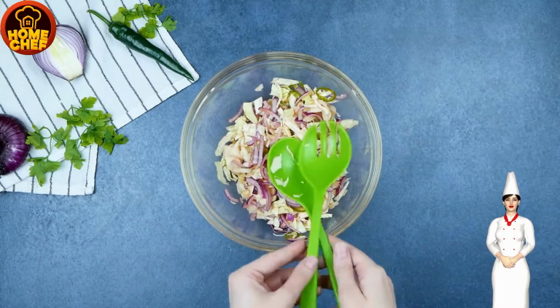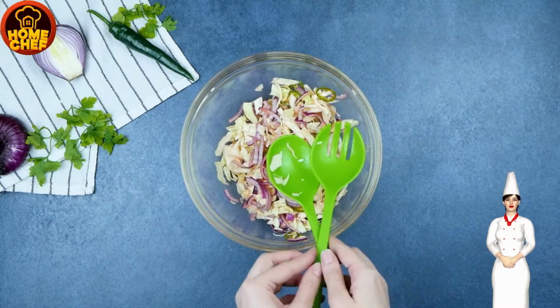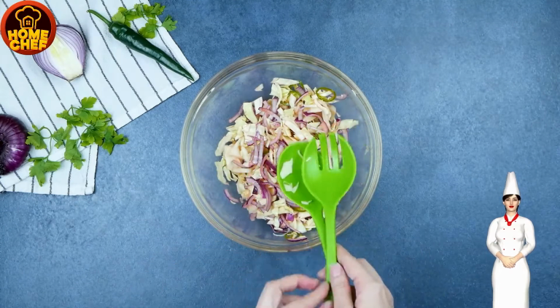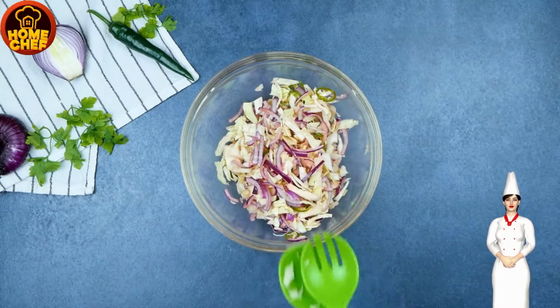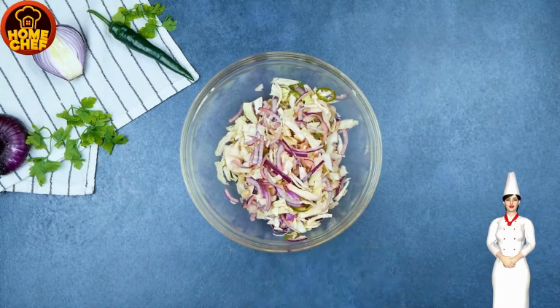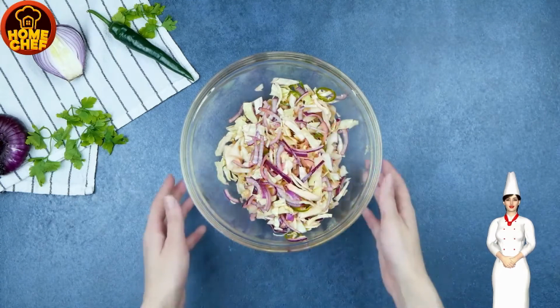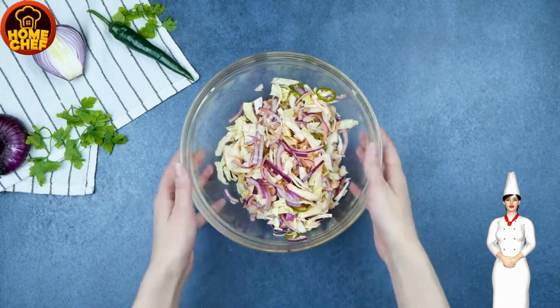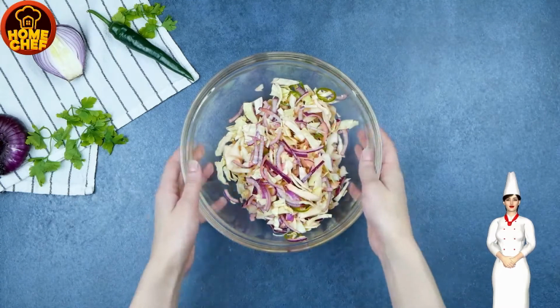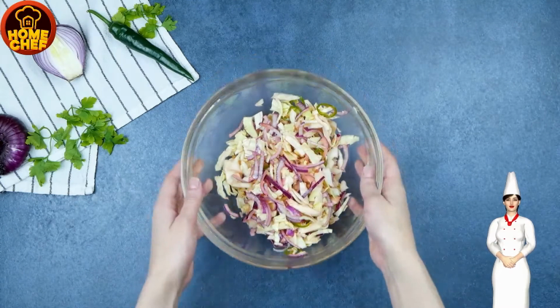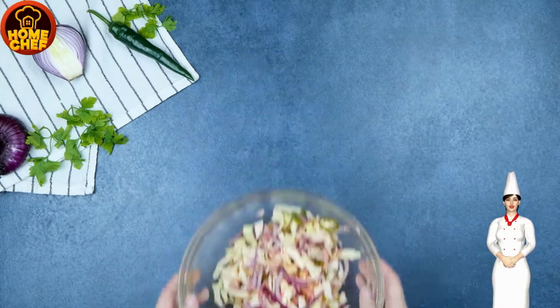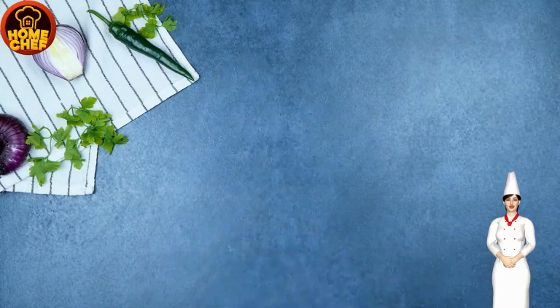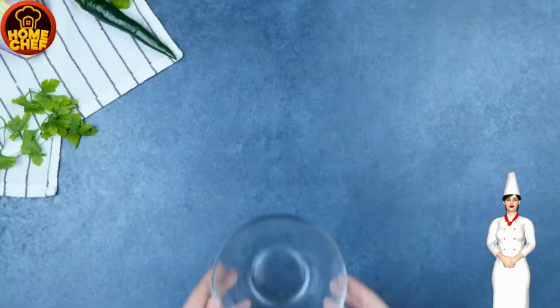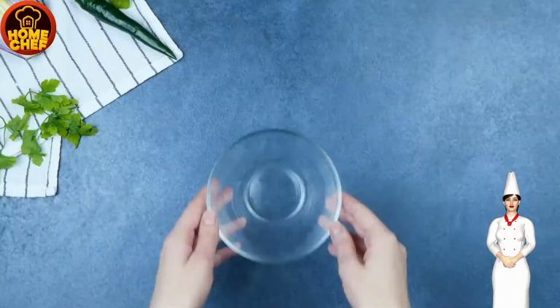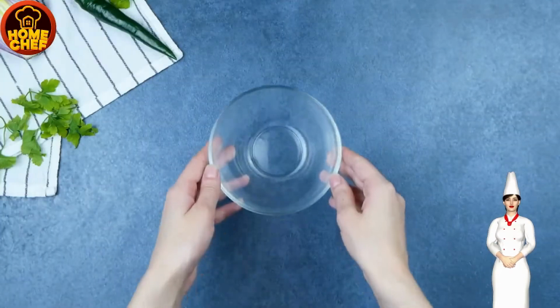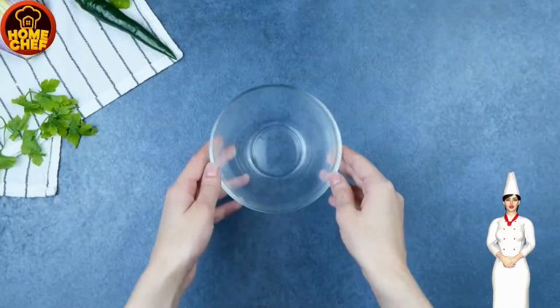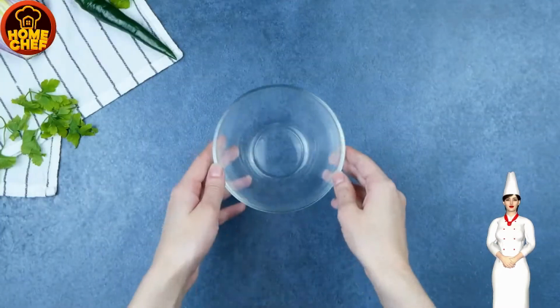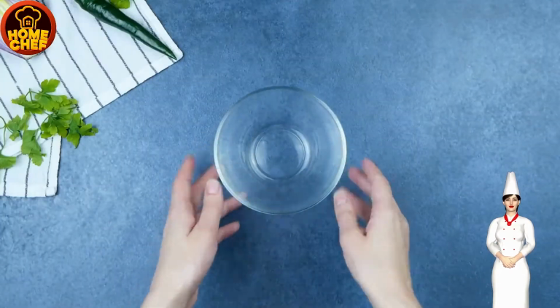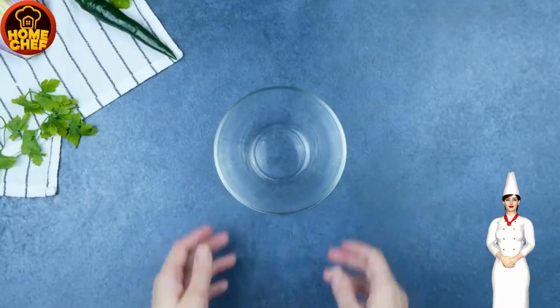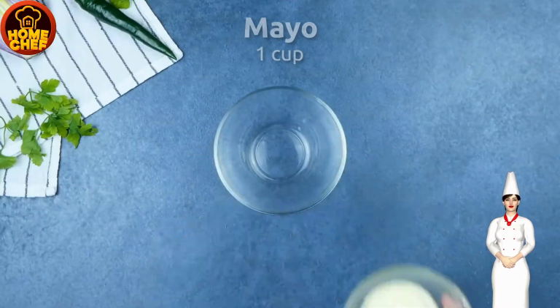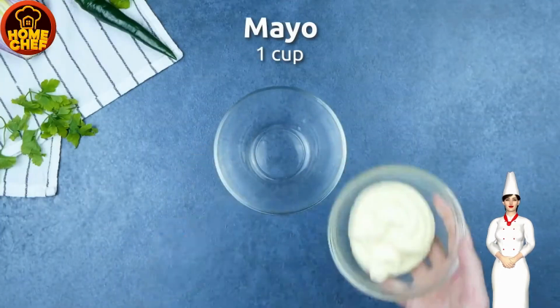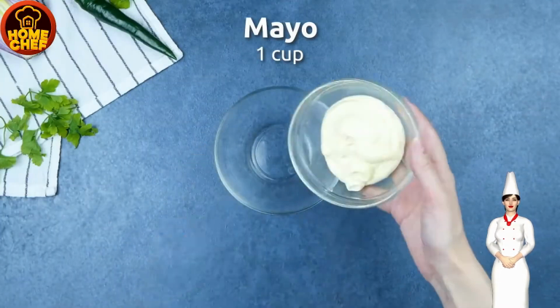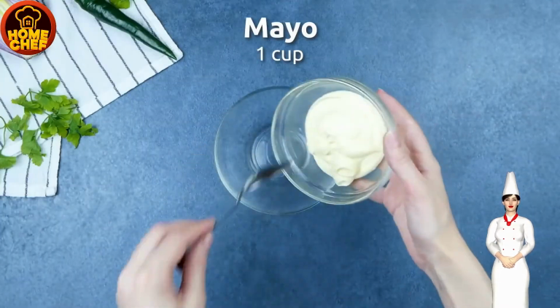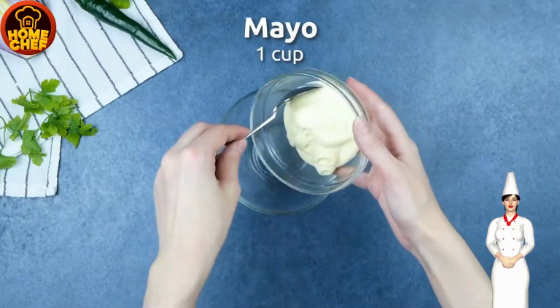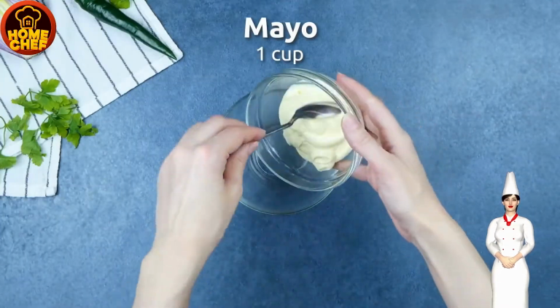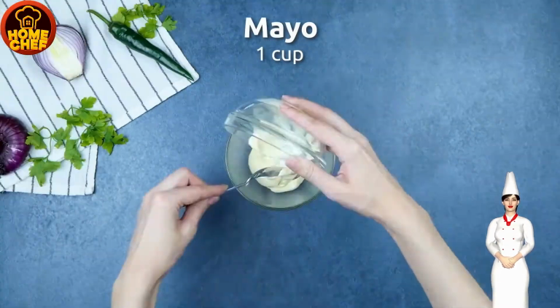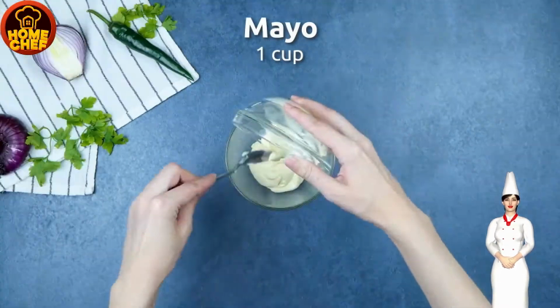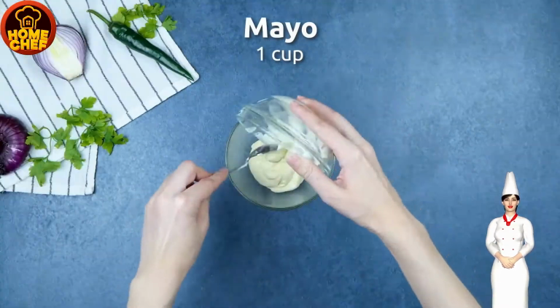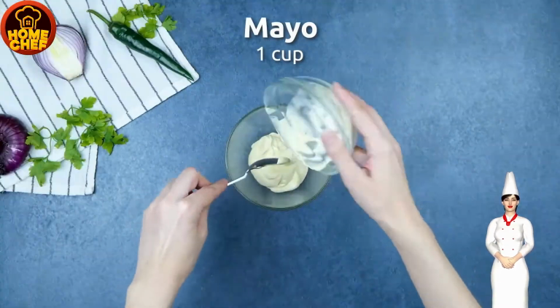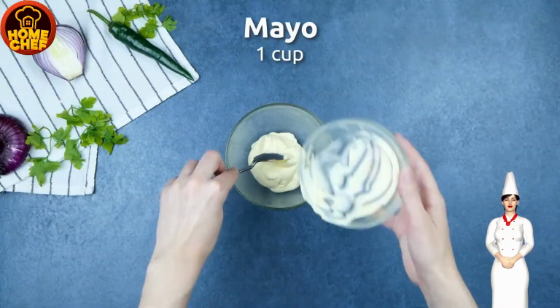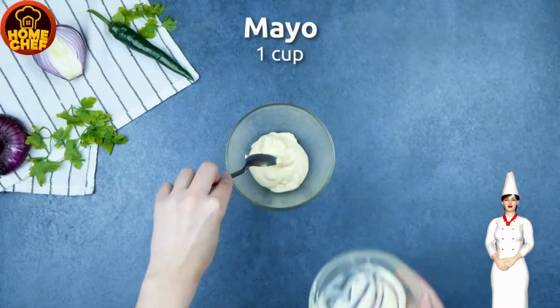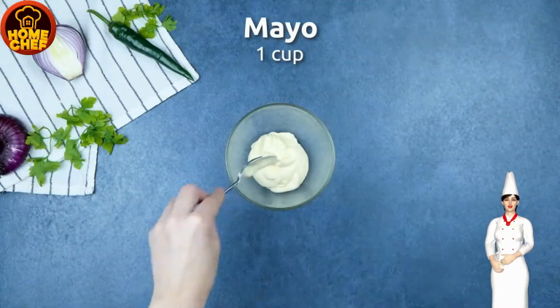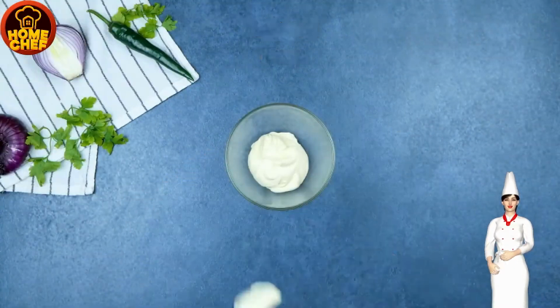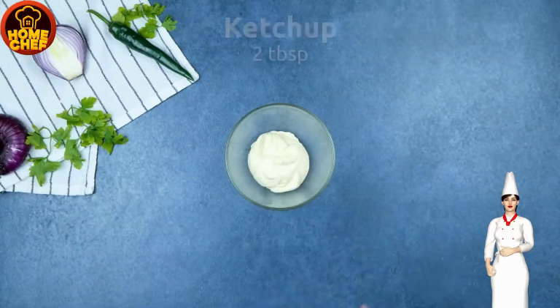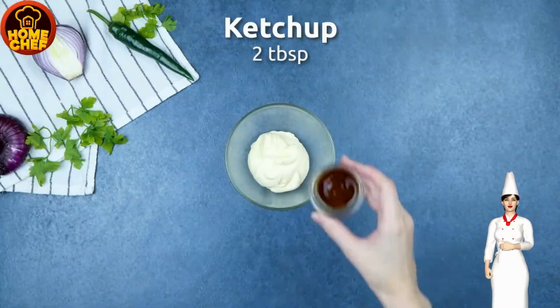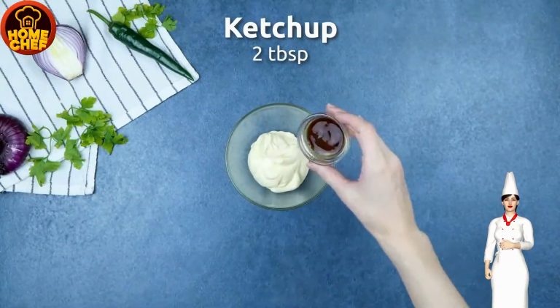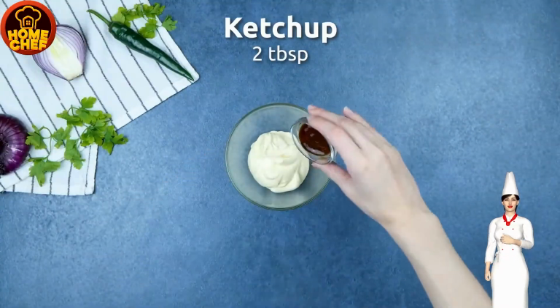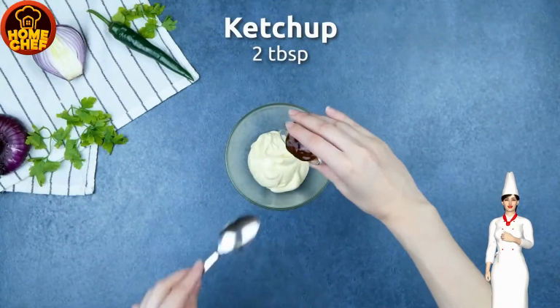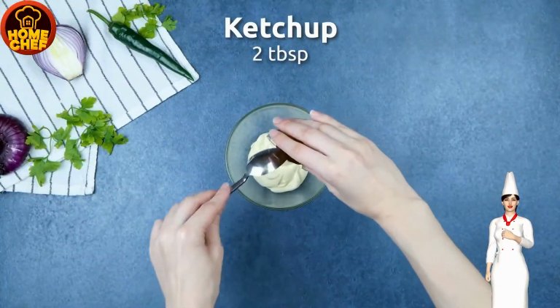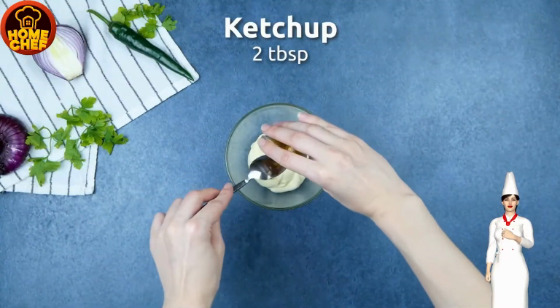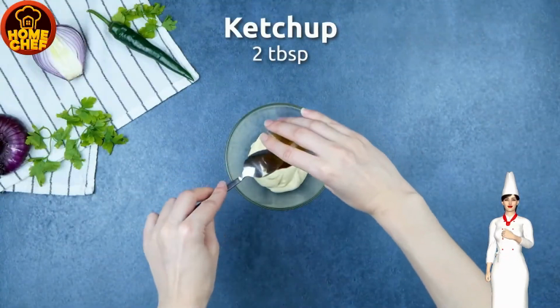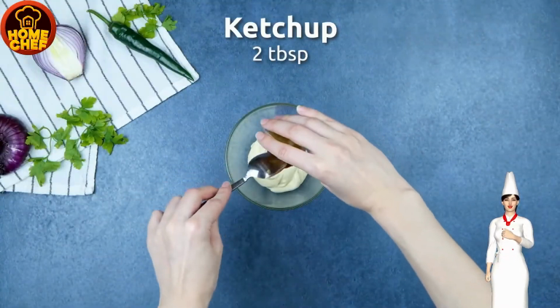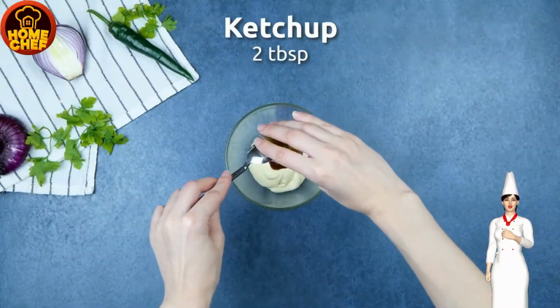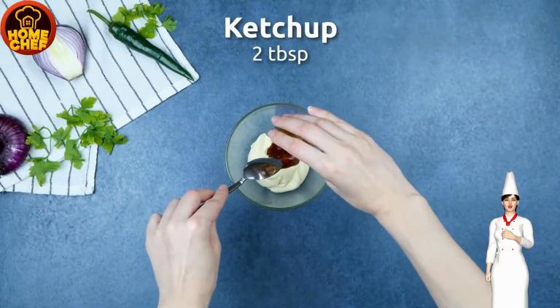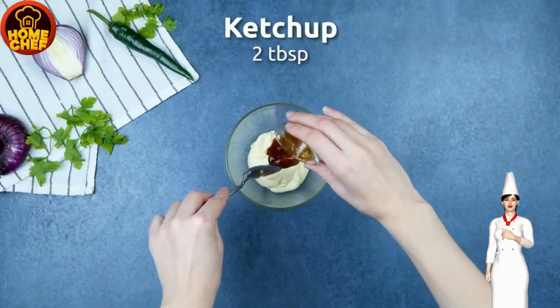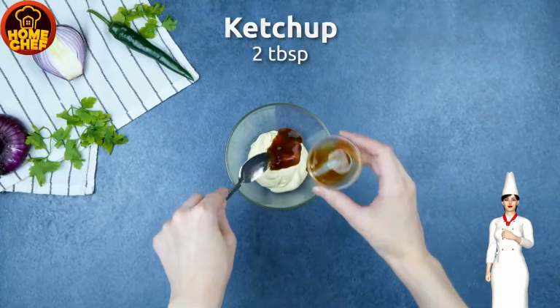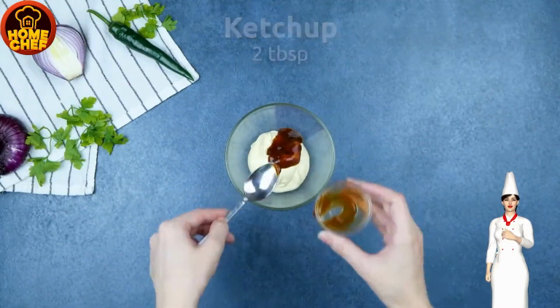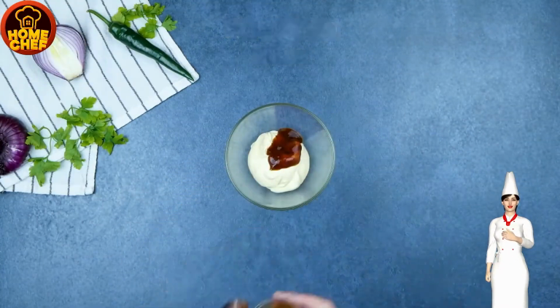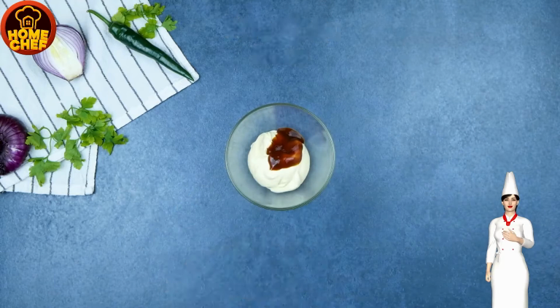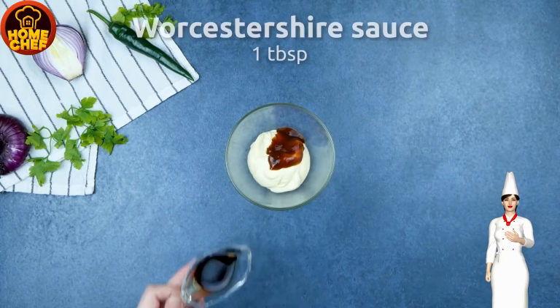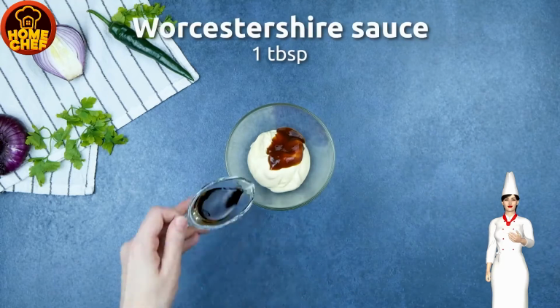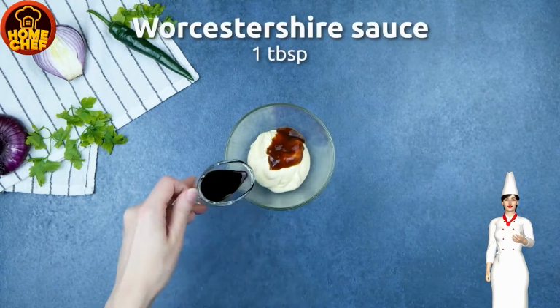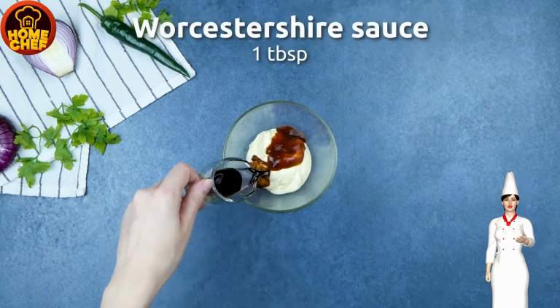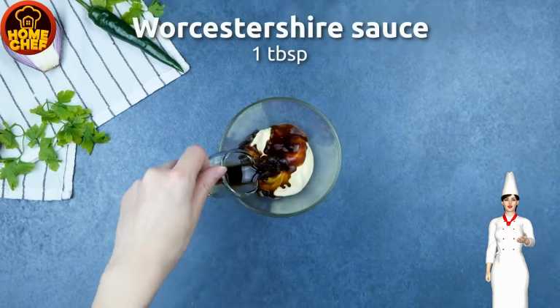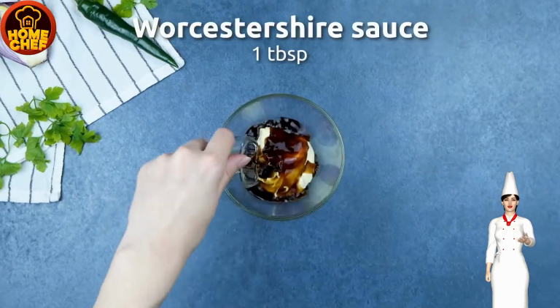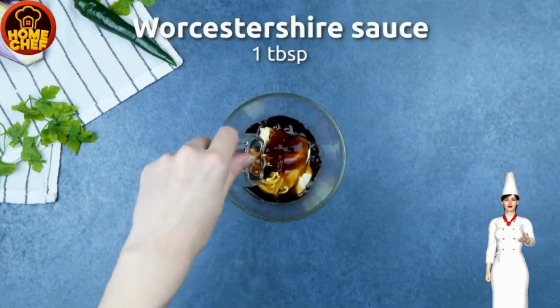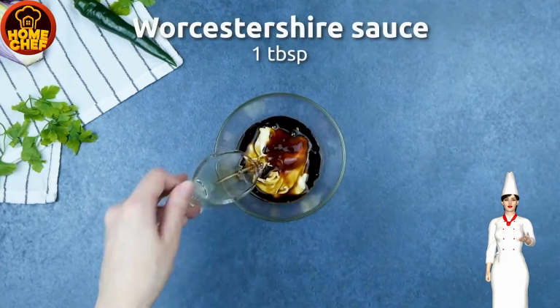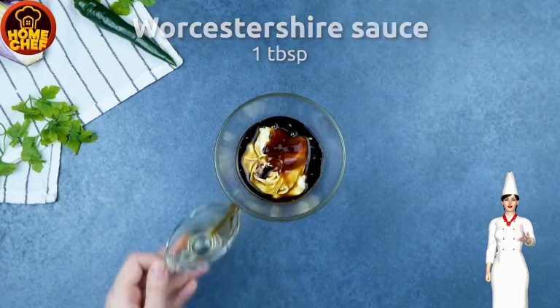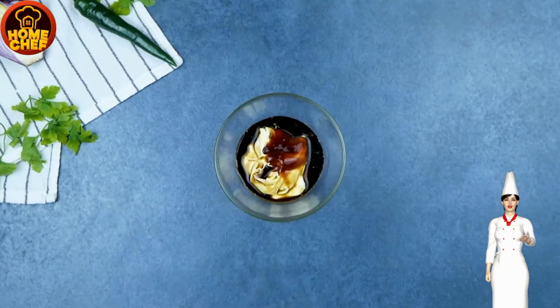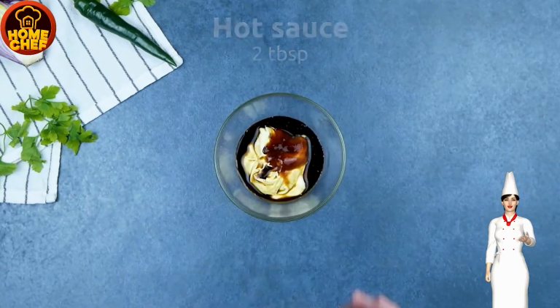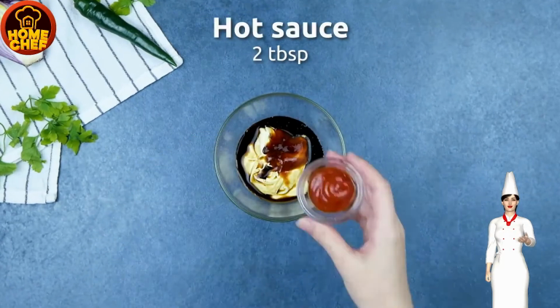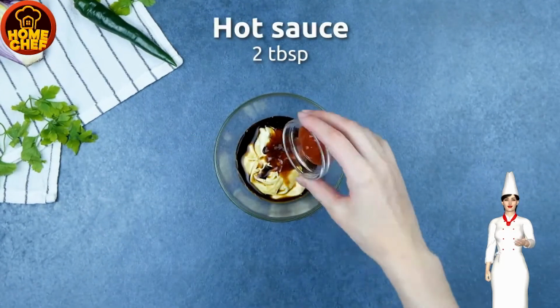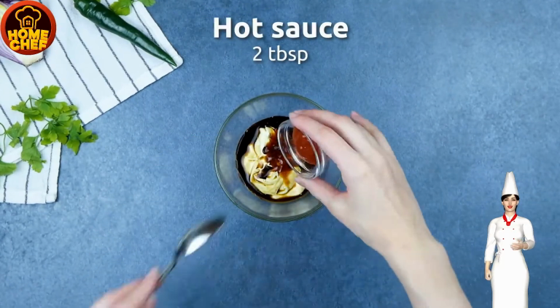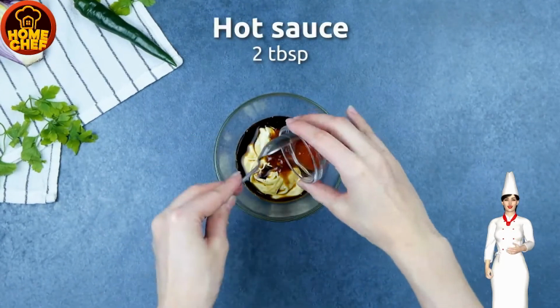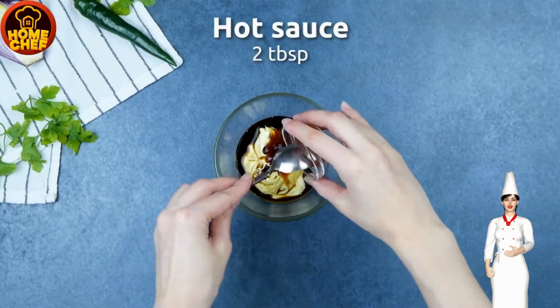Add mayonnaise, hot sauce, ketchup, mustard, paprika, black pepper, garlic powder, and onion powder.